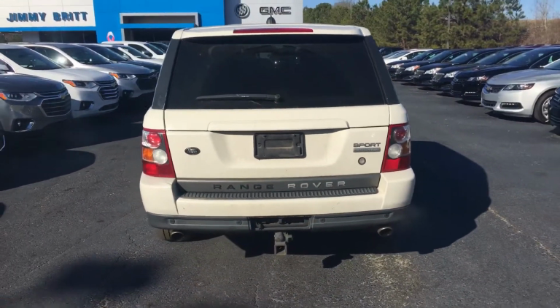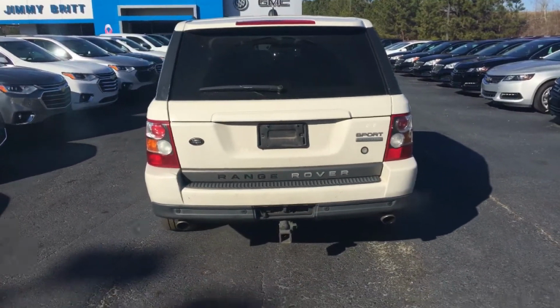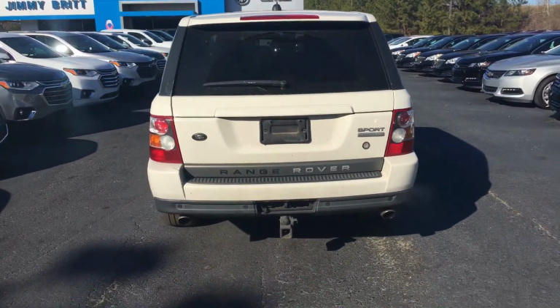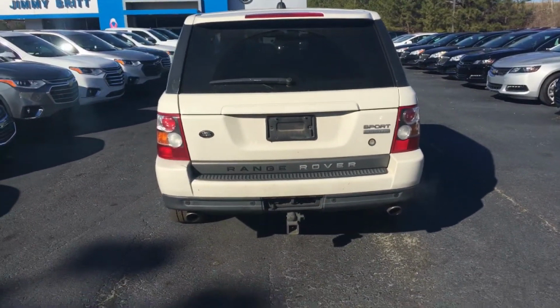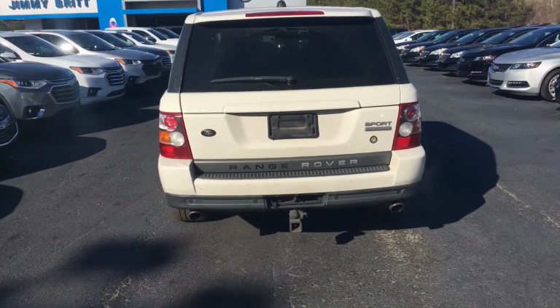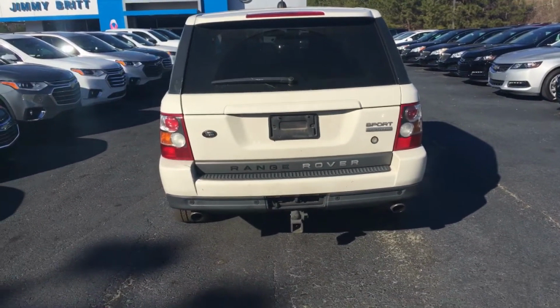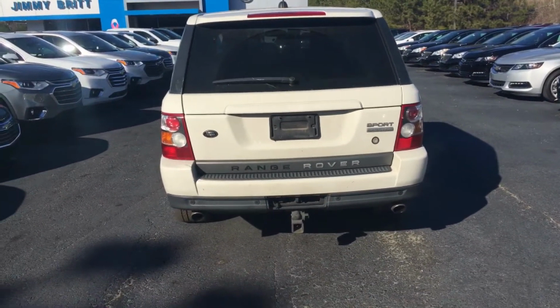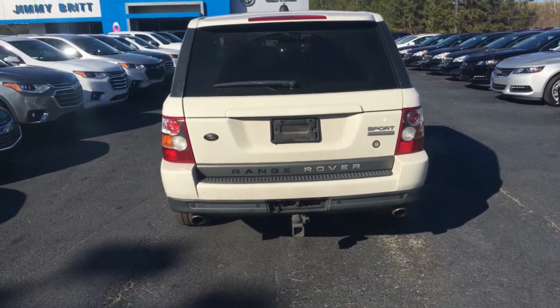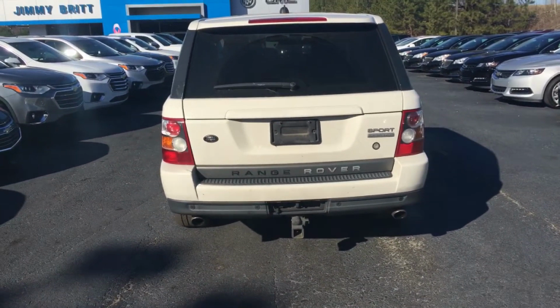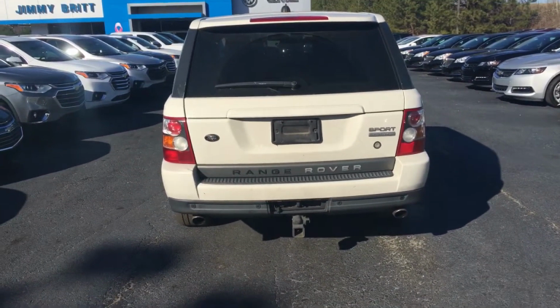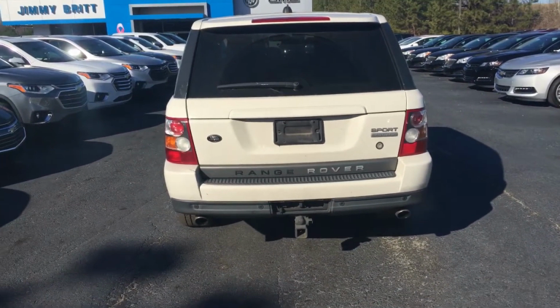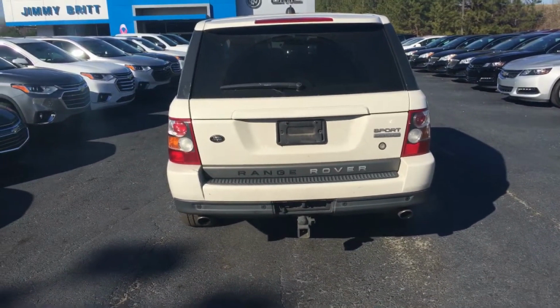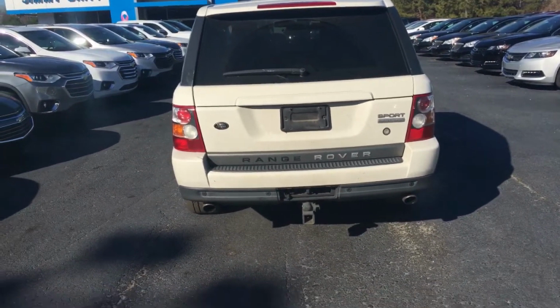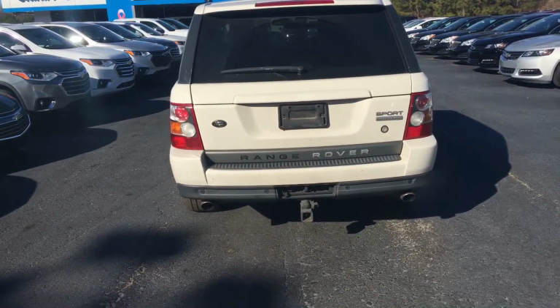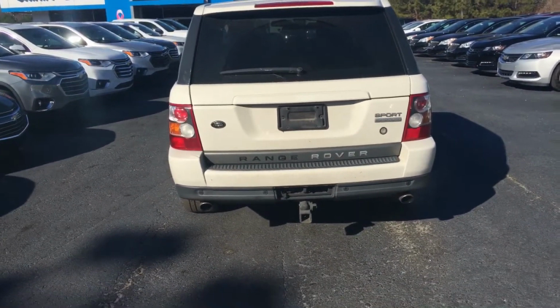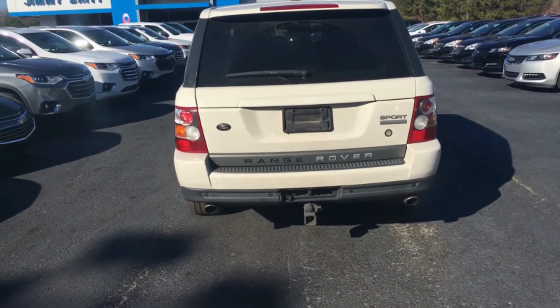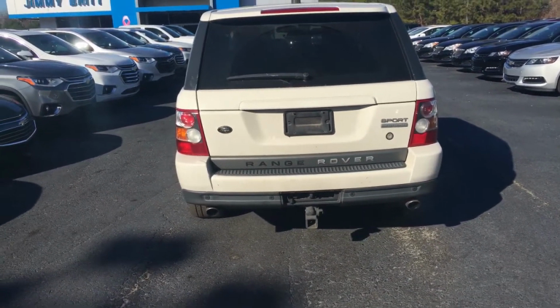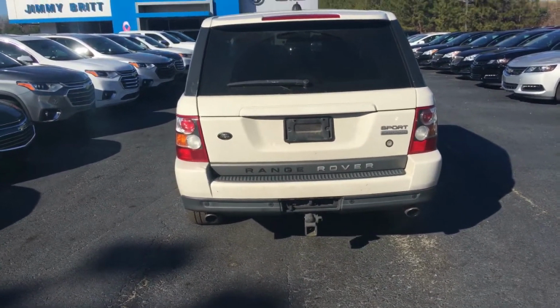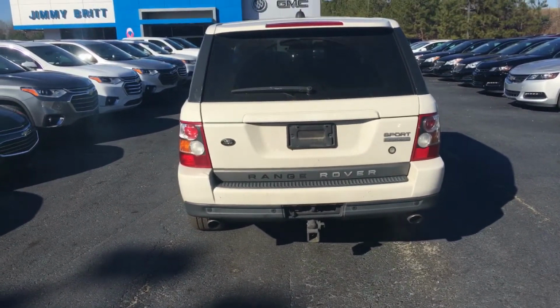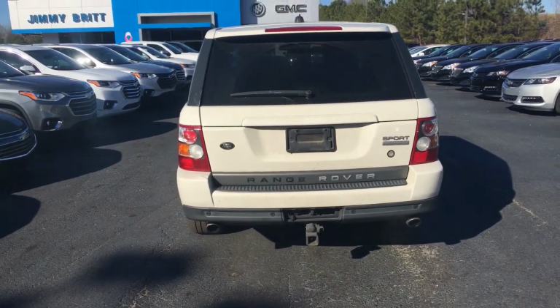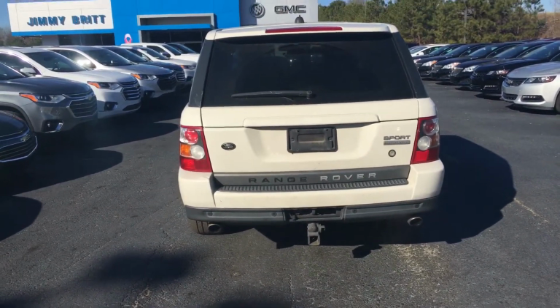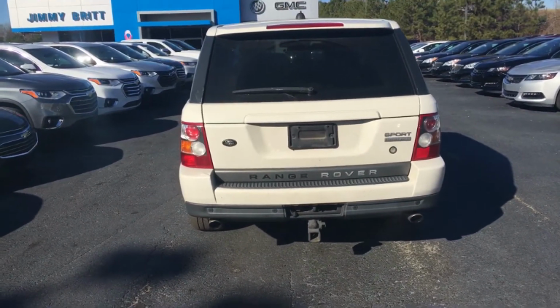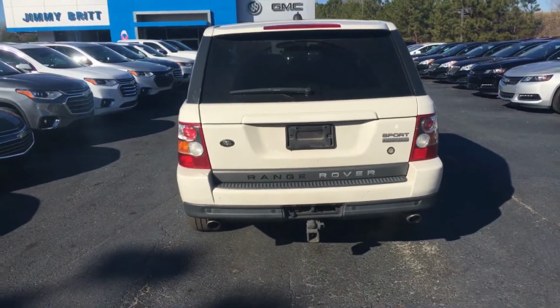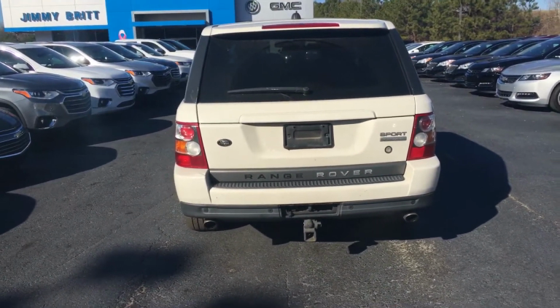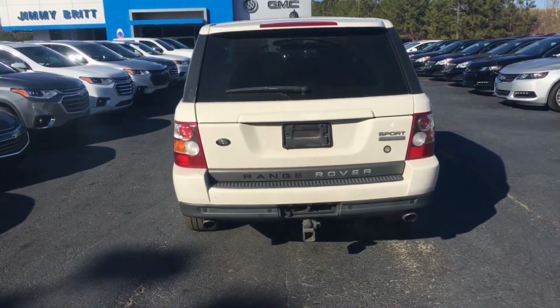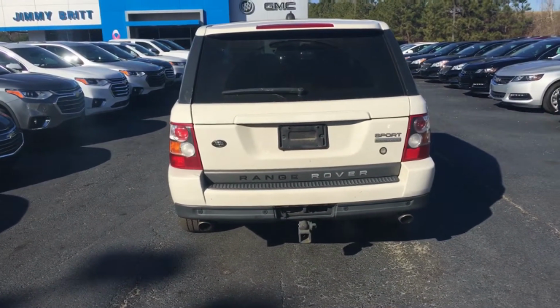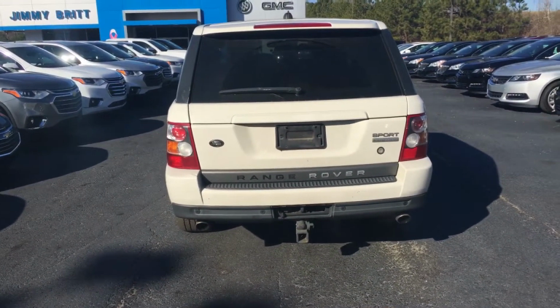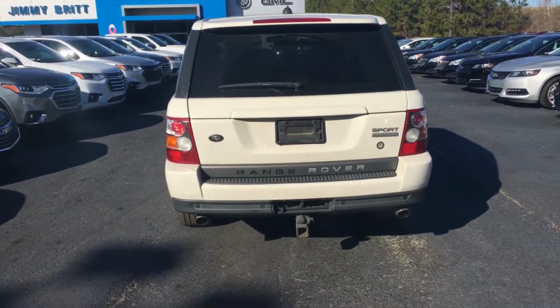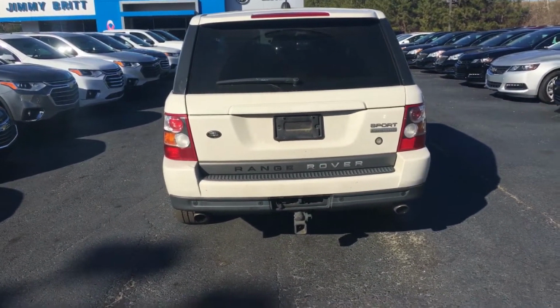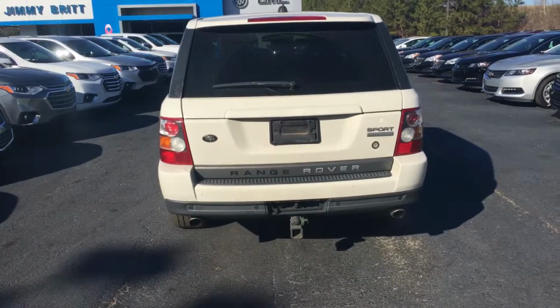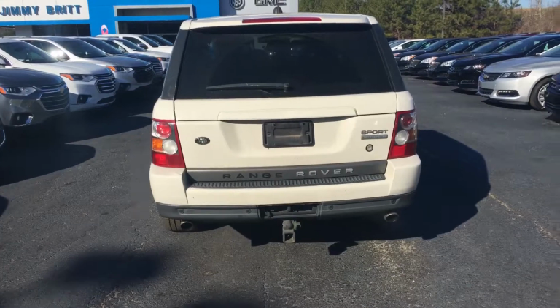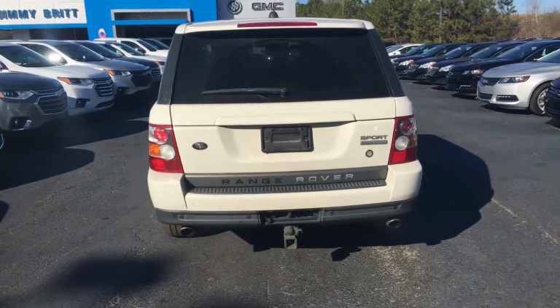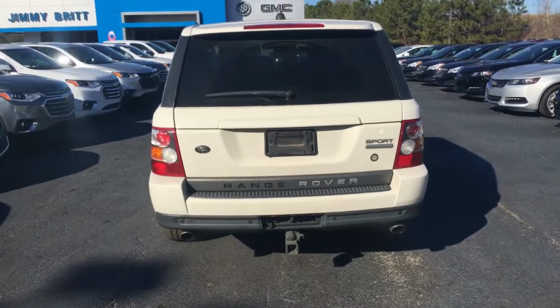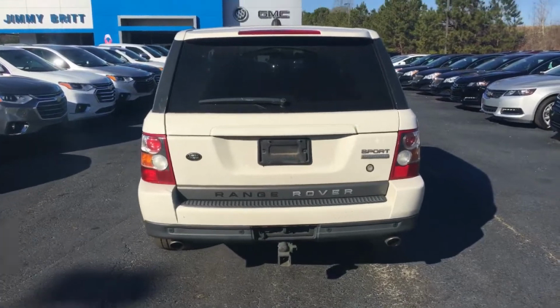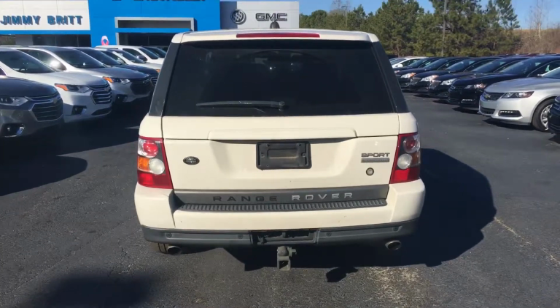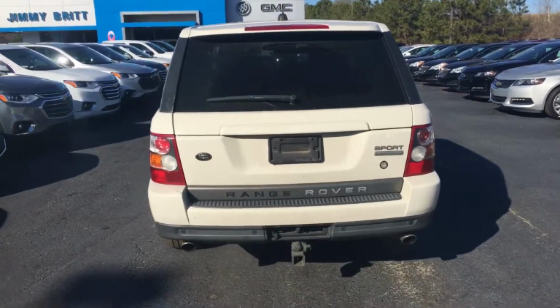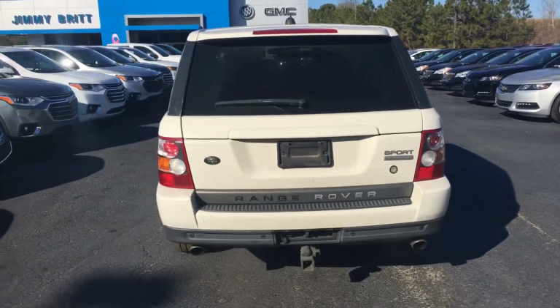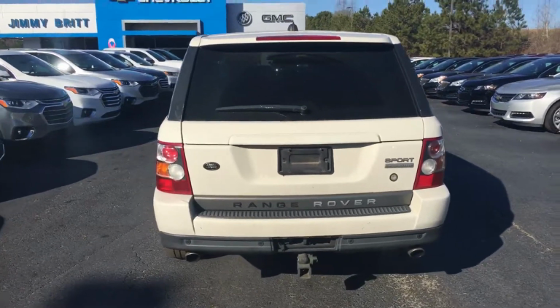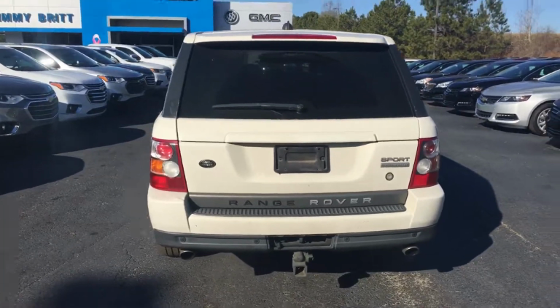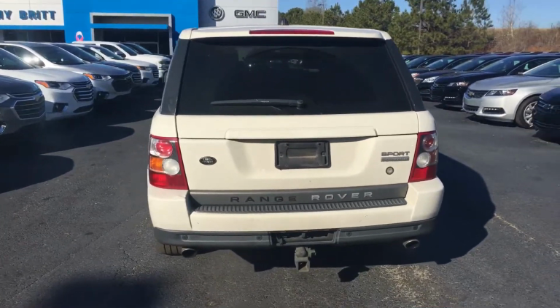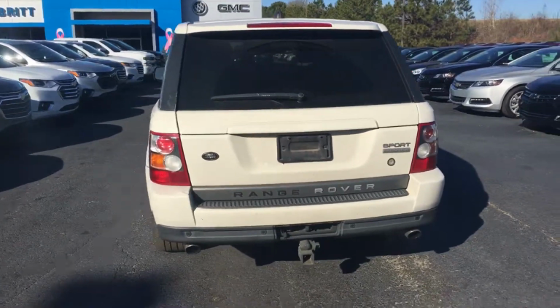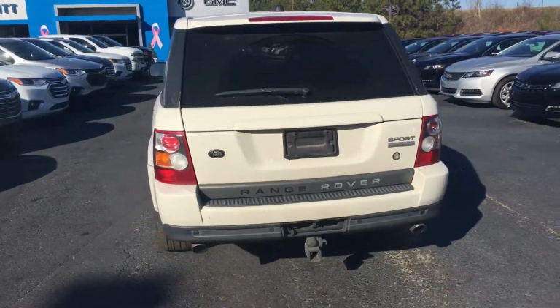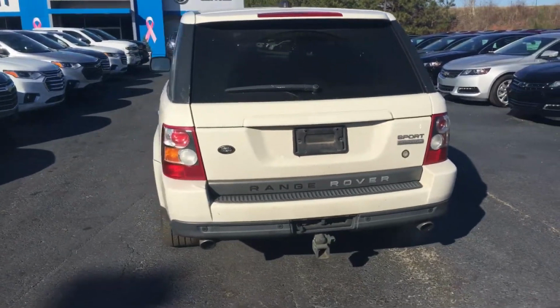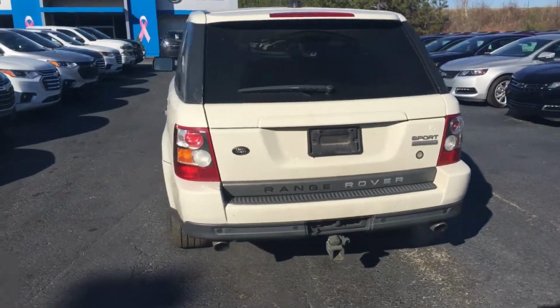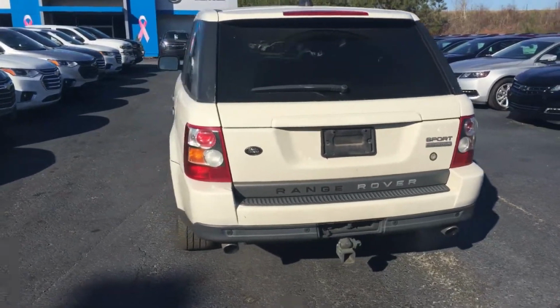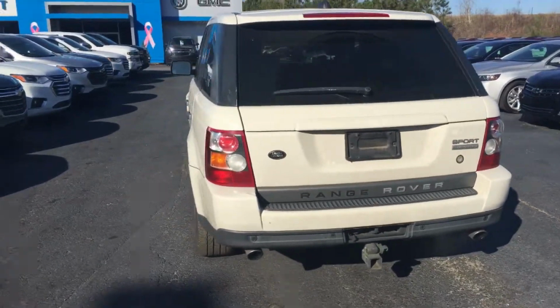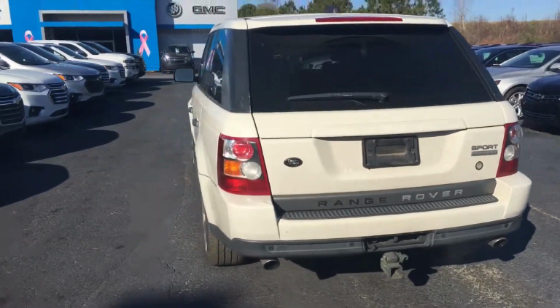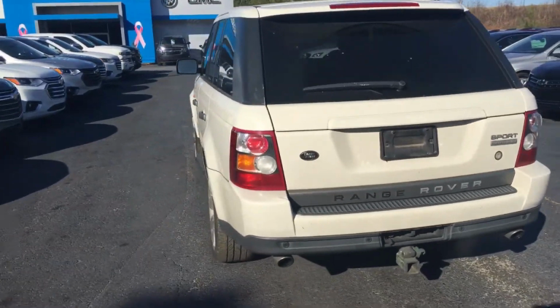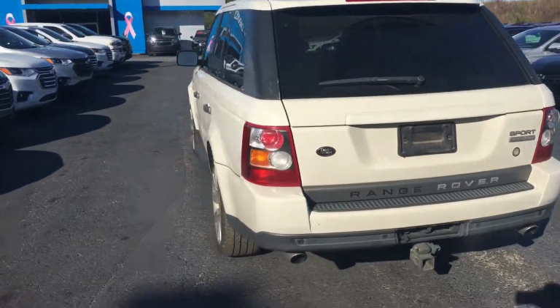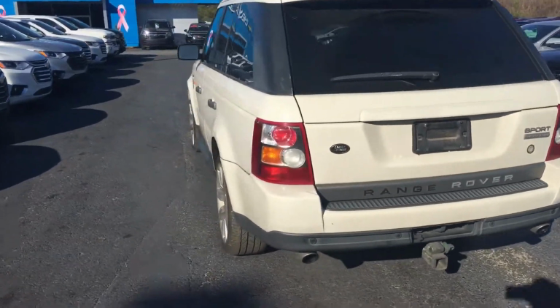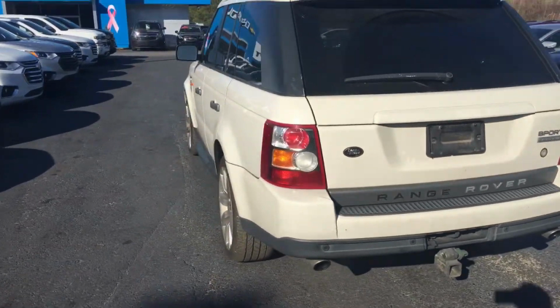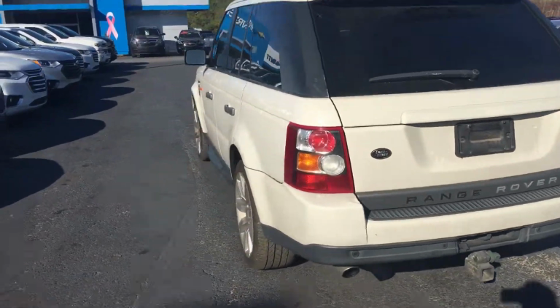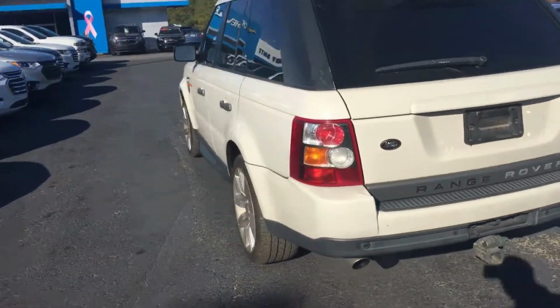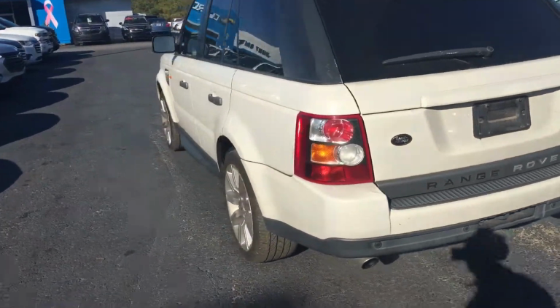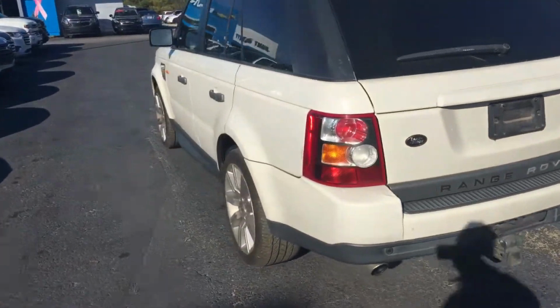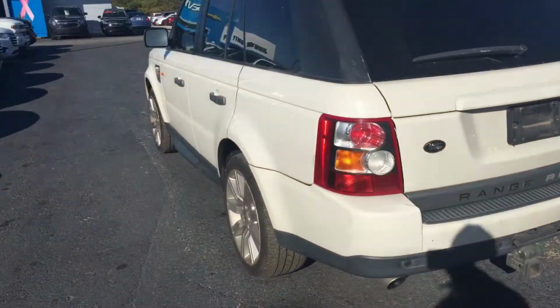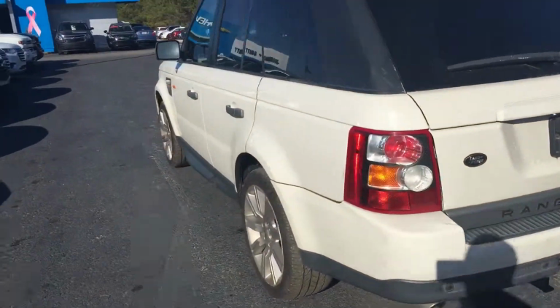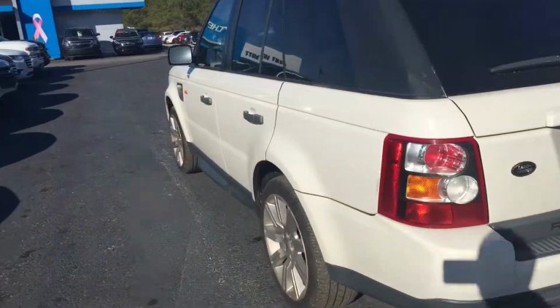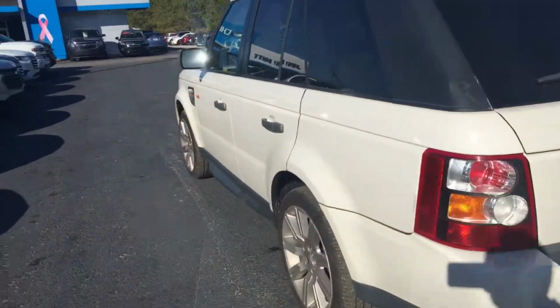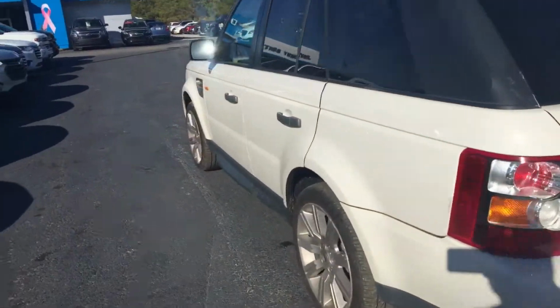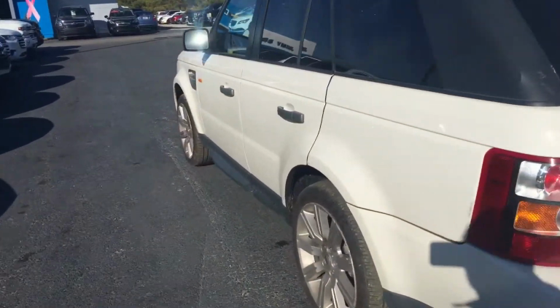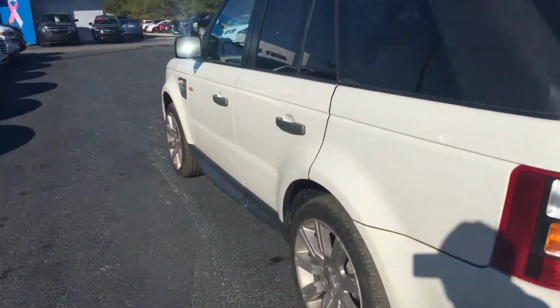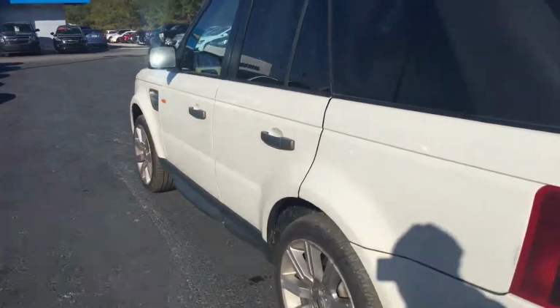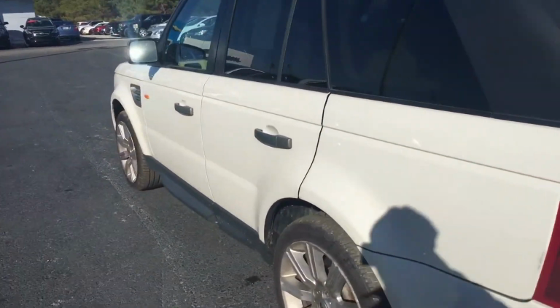Again, this is the Land Rover Sport. Go ahead and hop into the back for you.